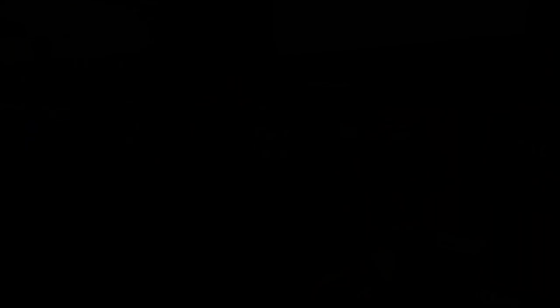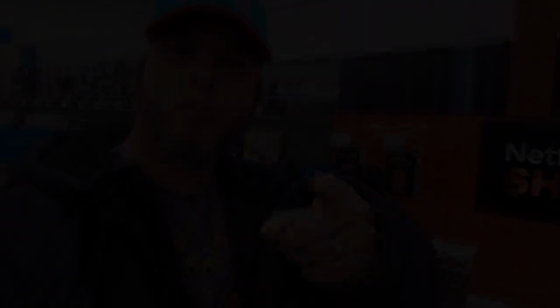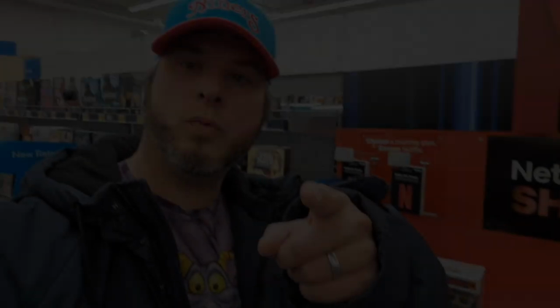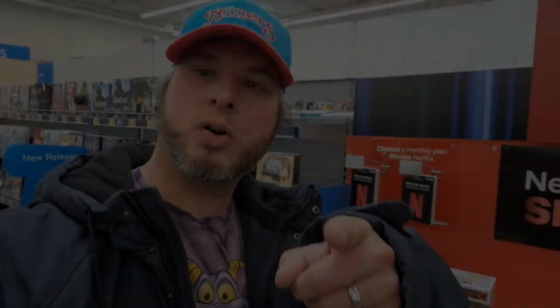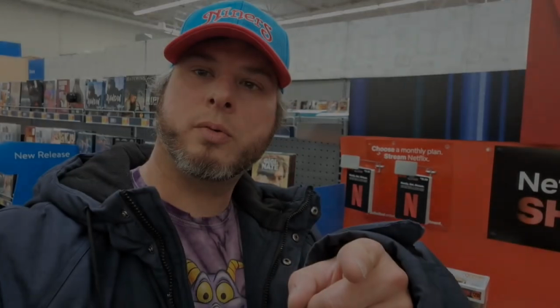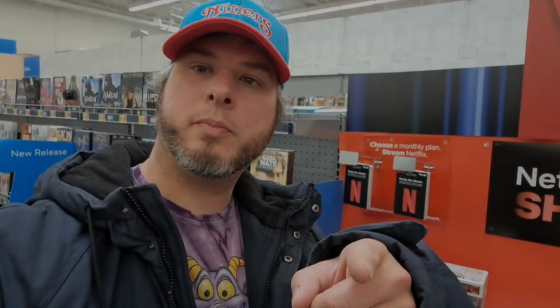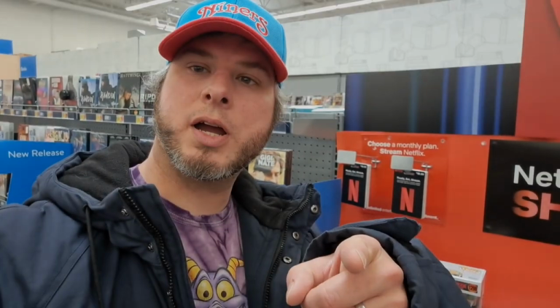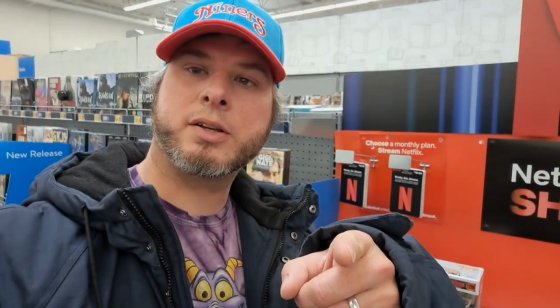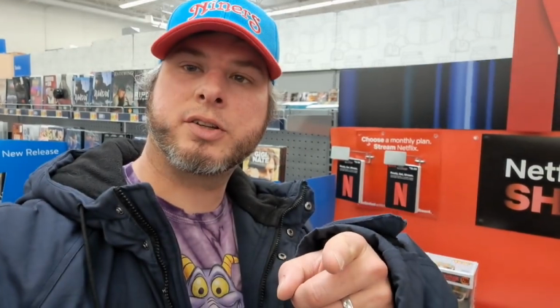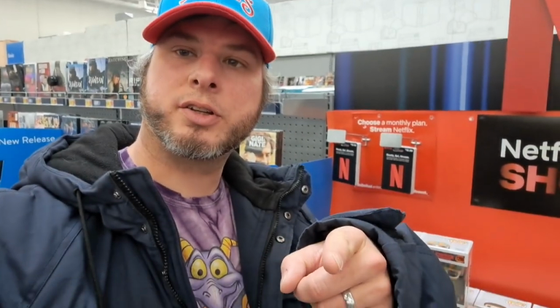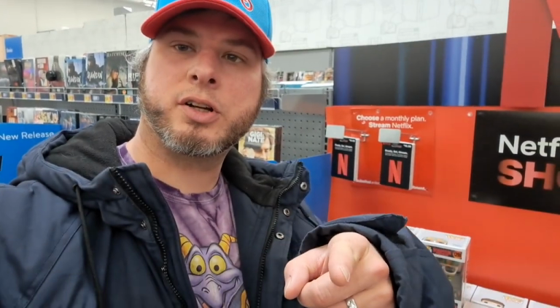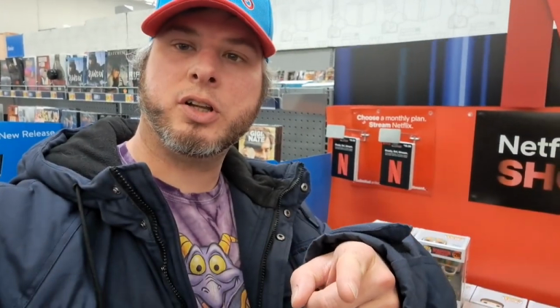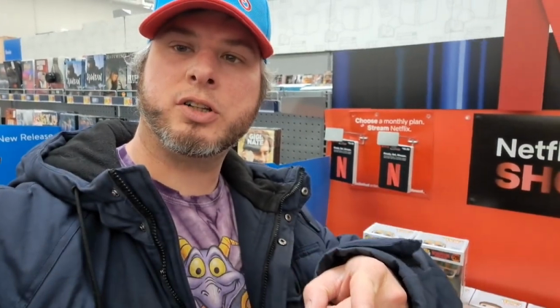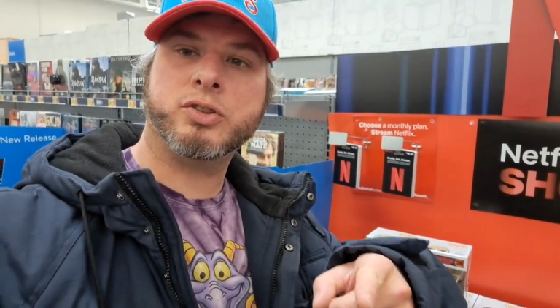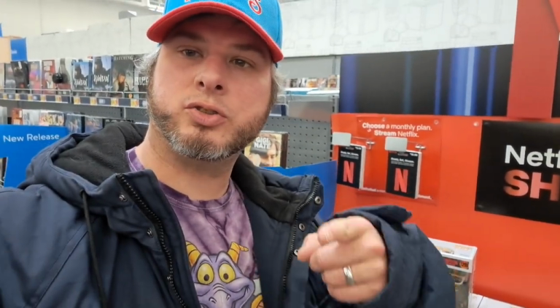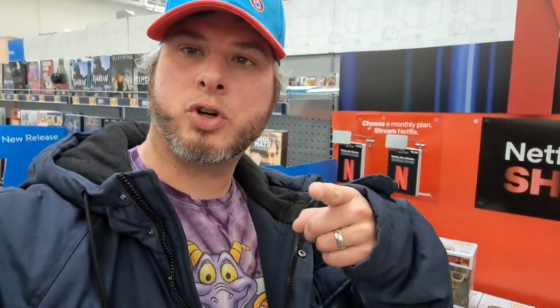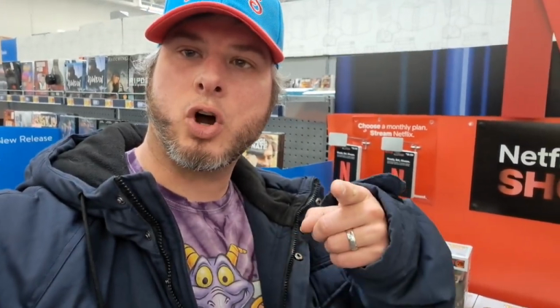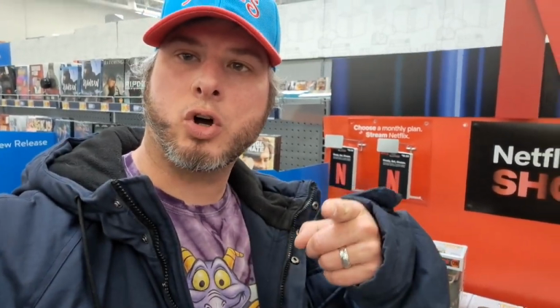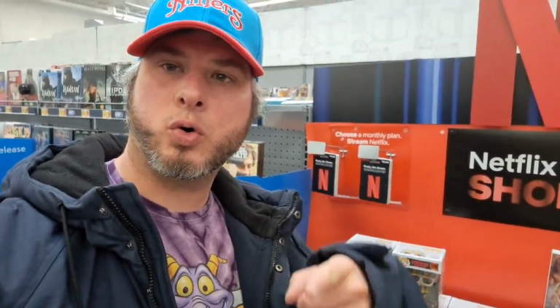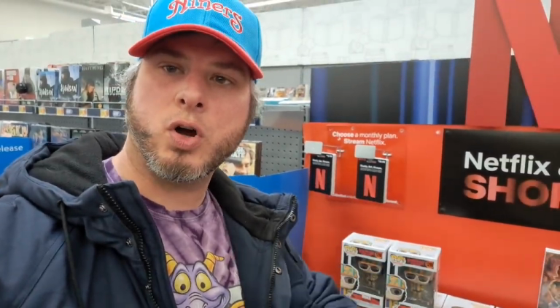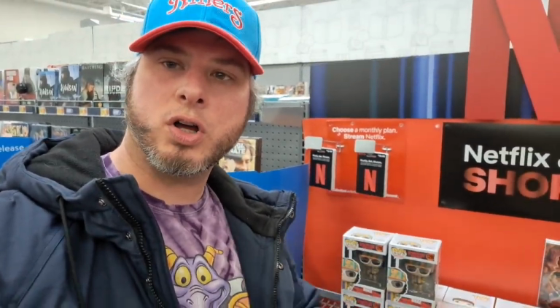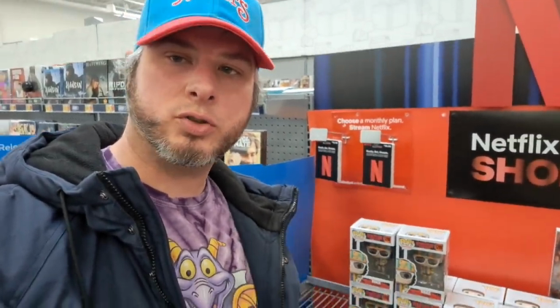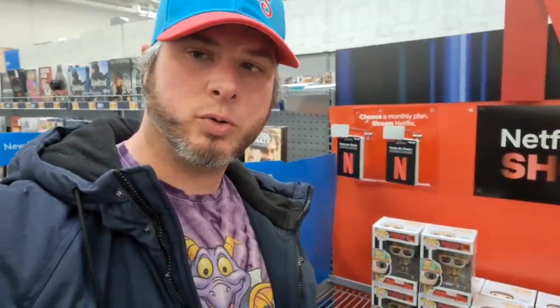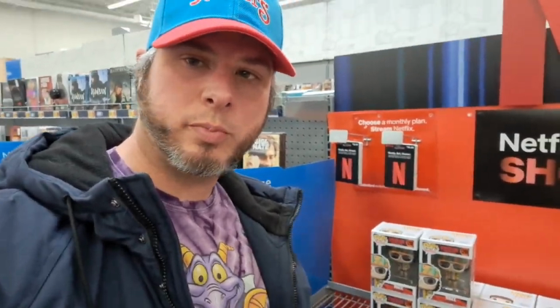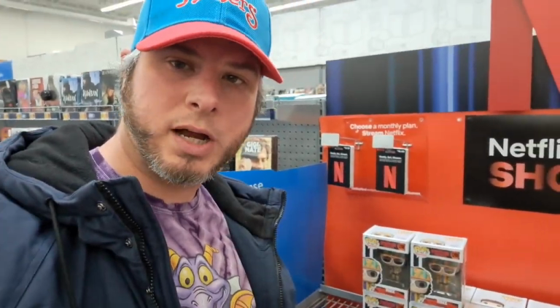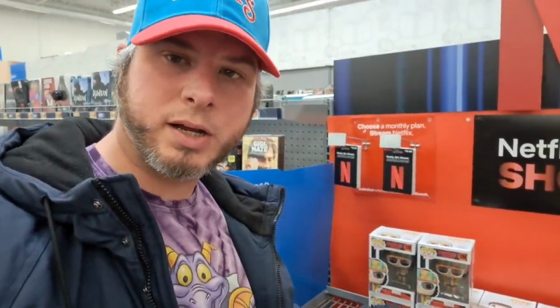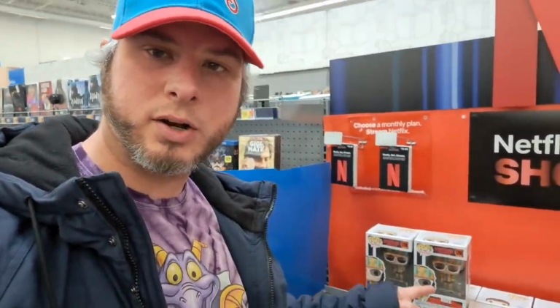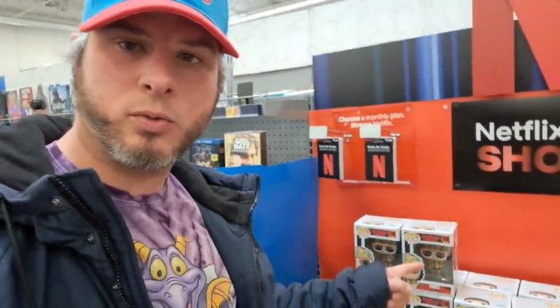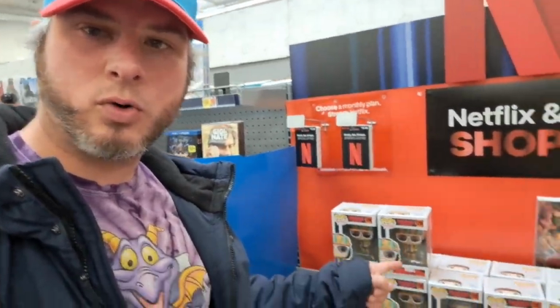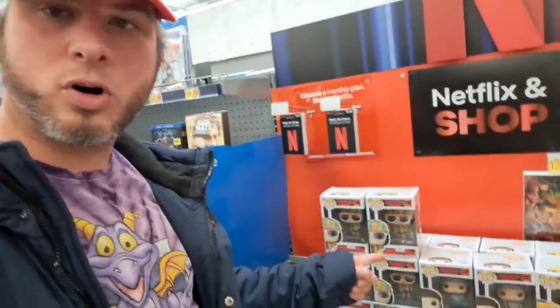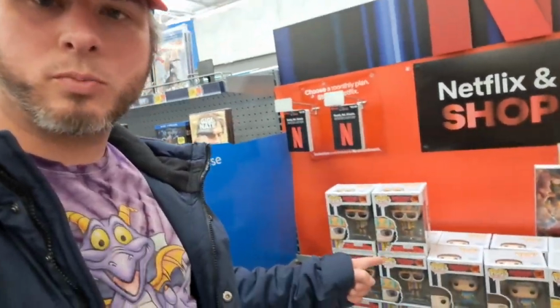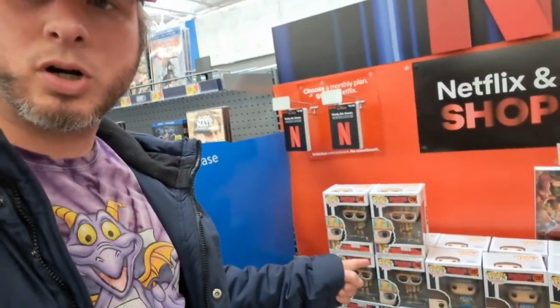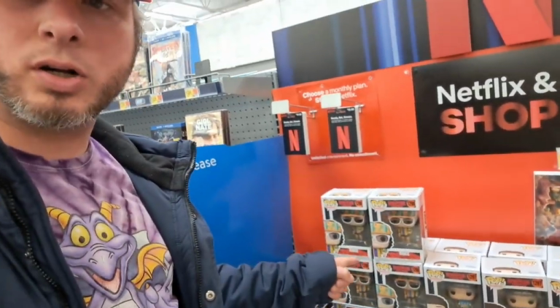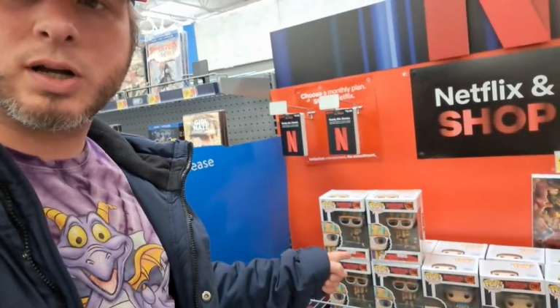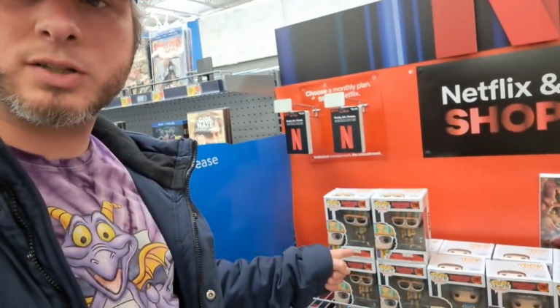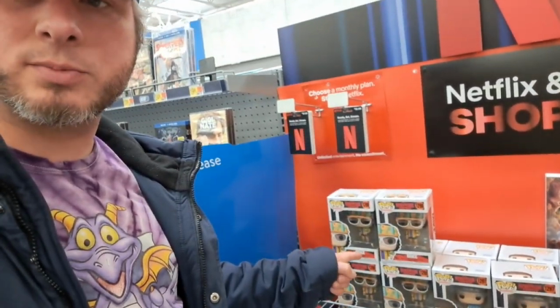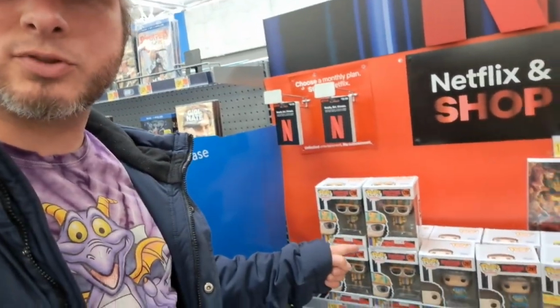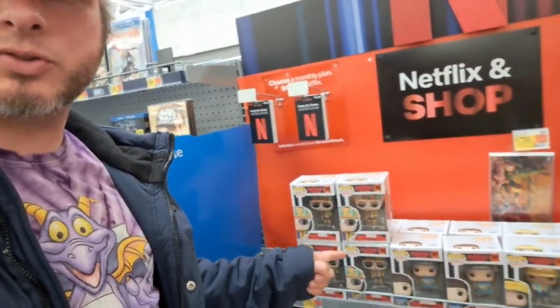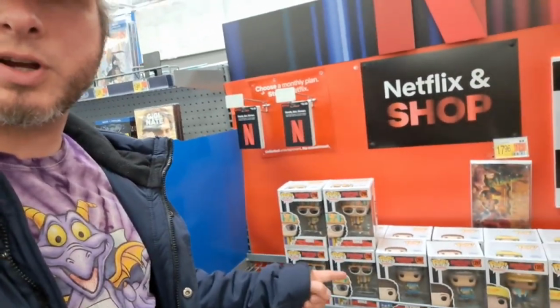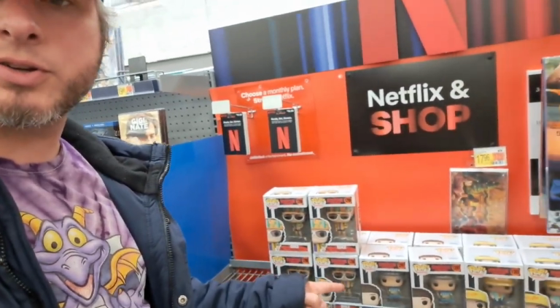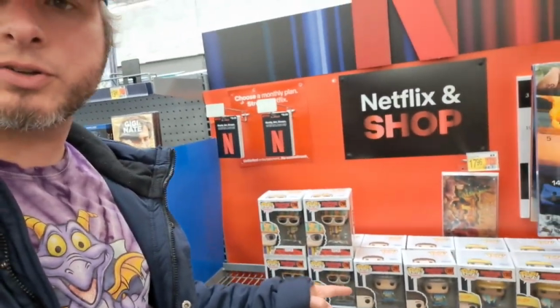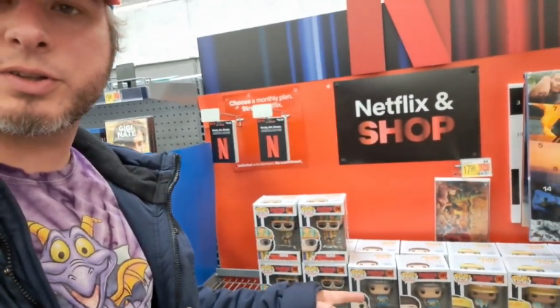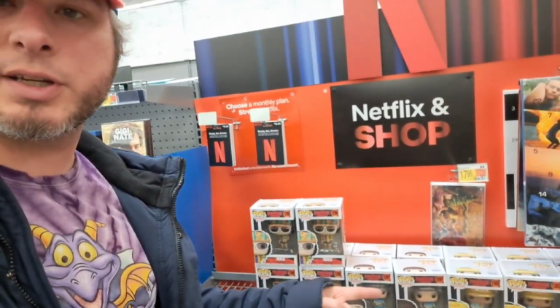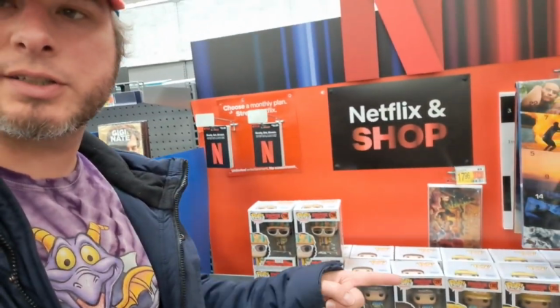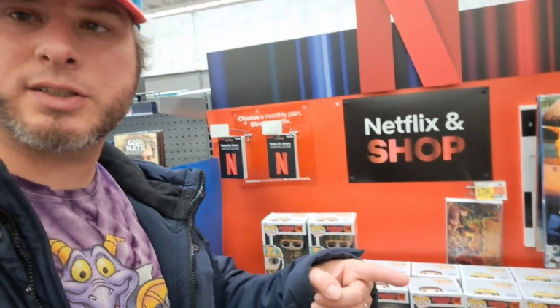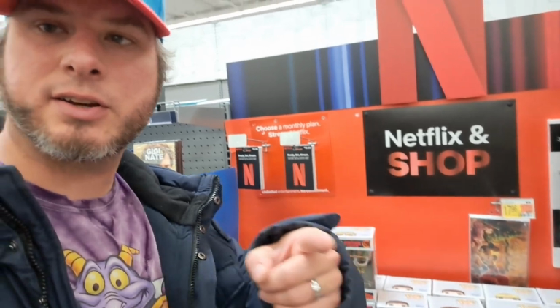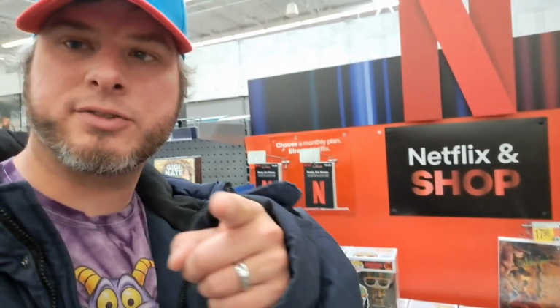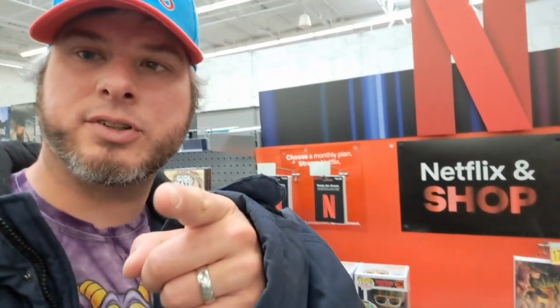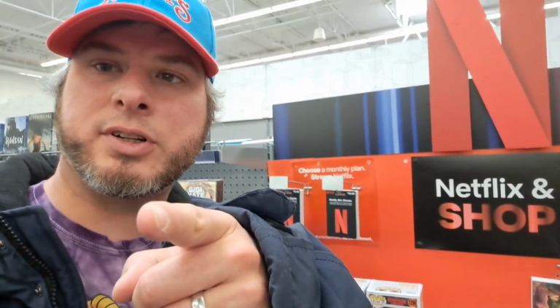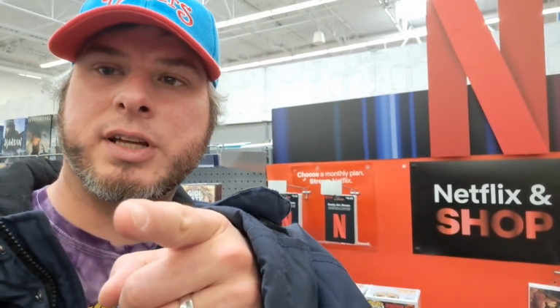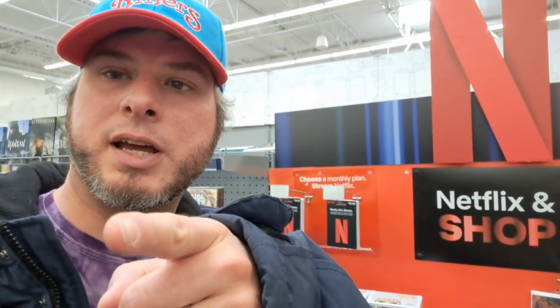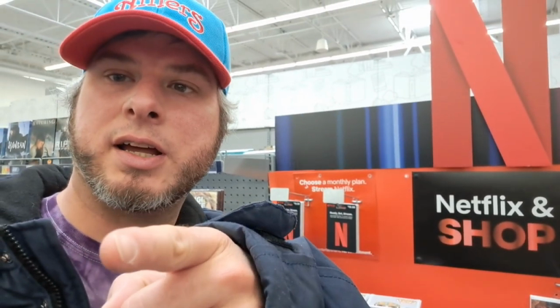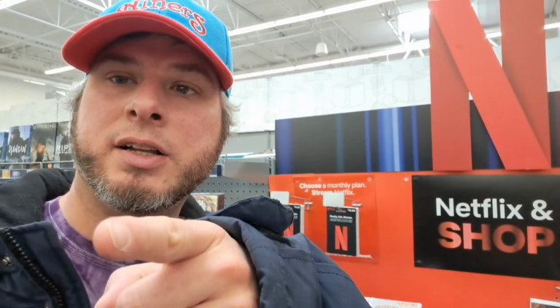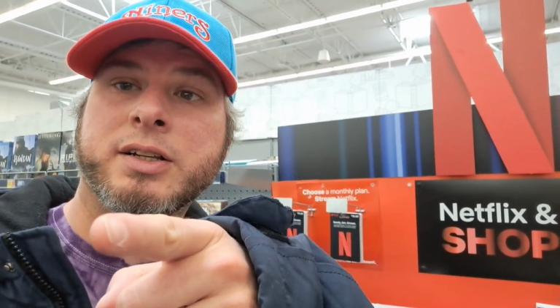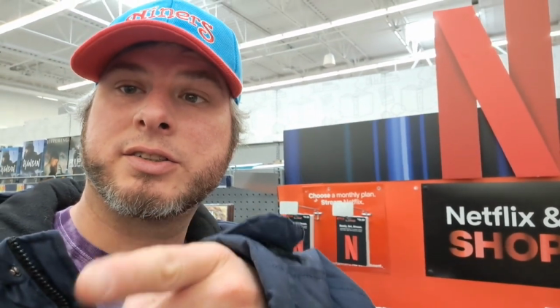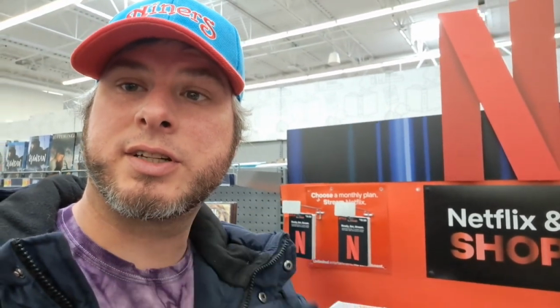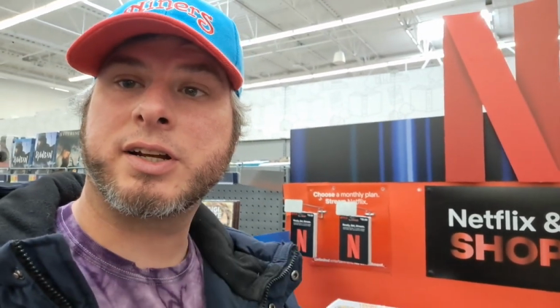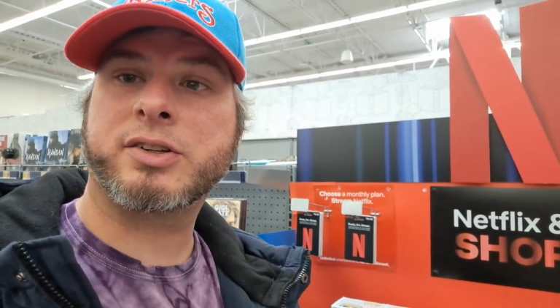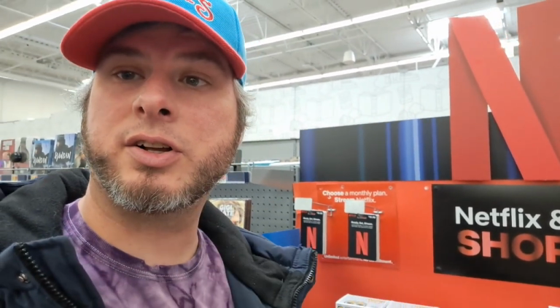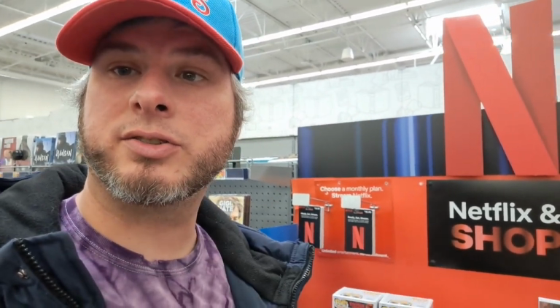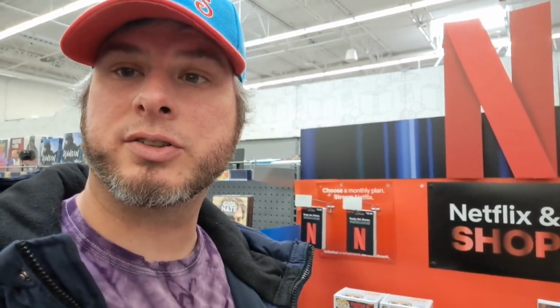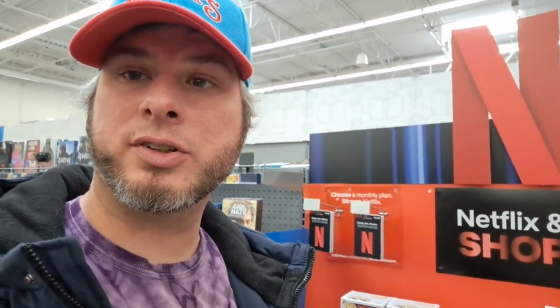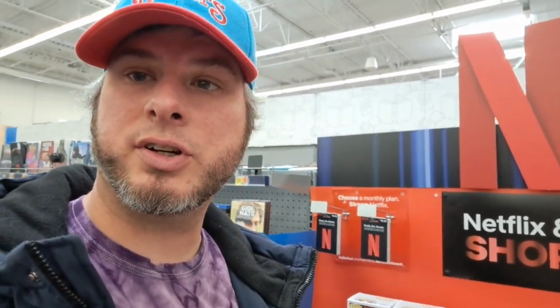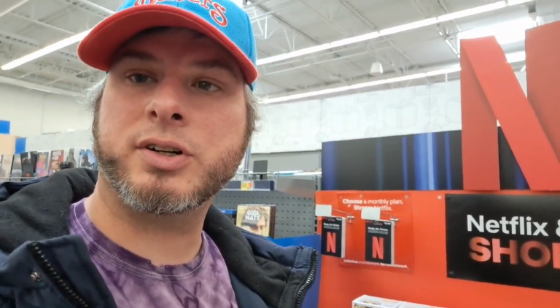Welcome back to The Collector's Conquest. We're back here at Walmart. Got some Stranger Things stuff to look at. Let's take a closer look.